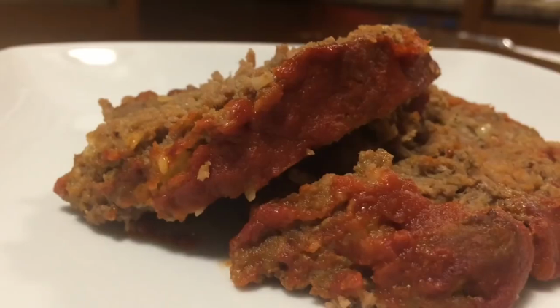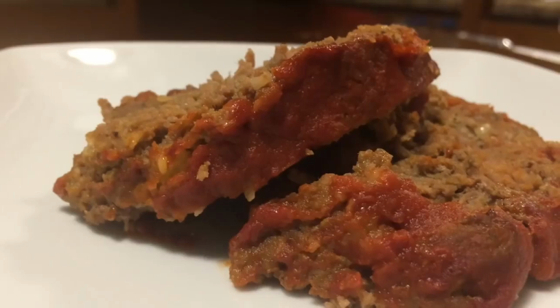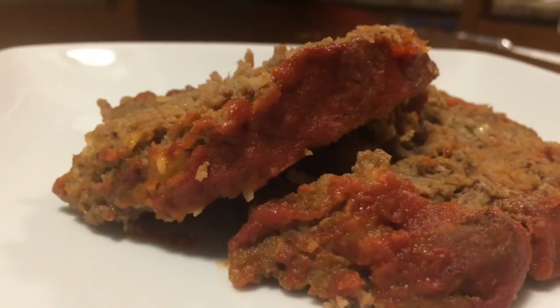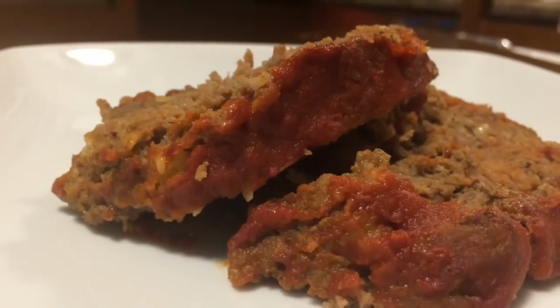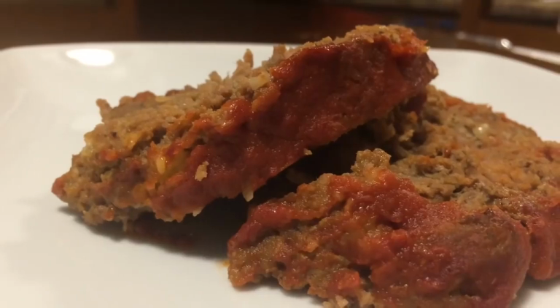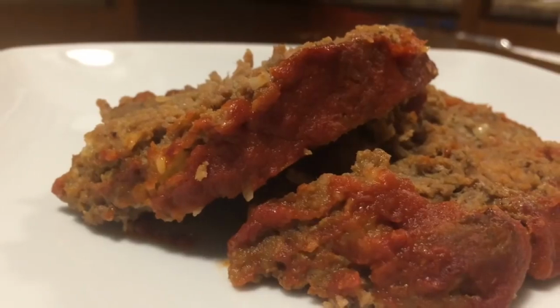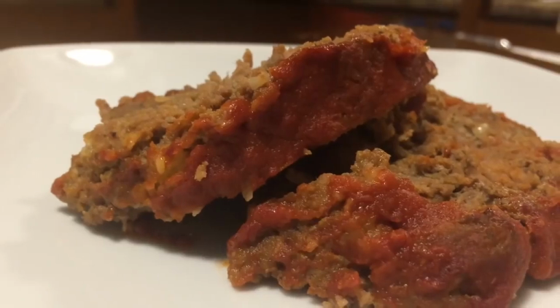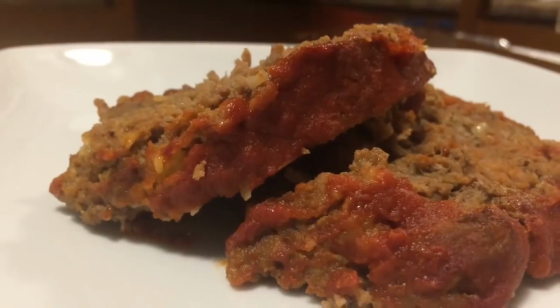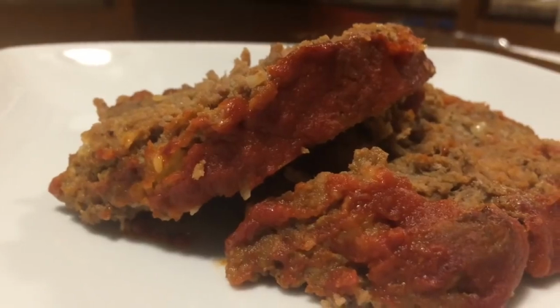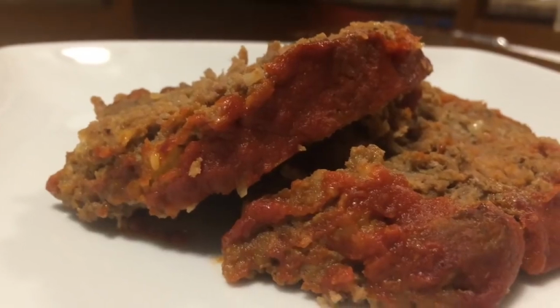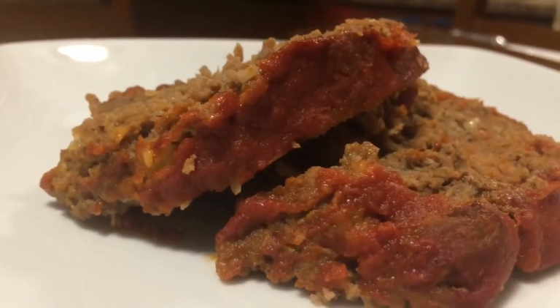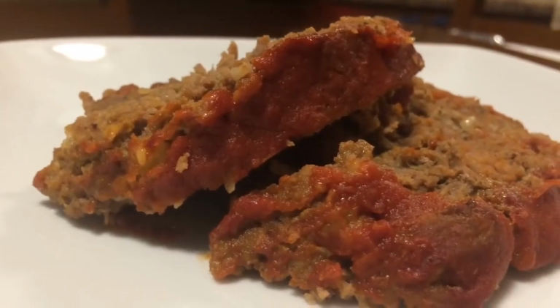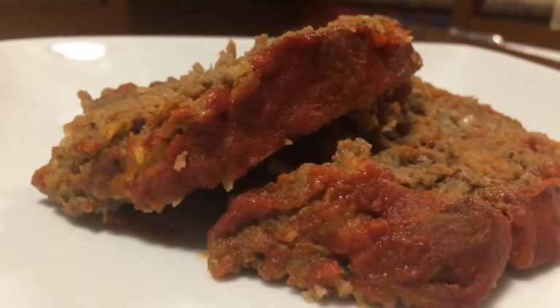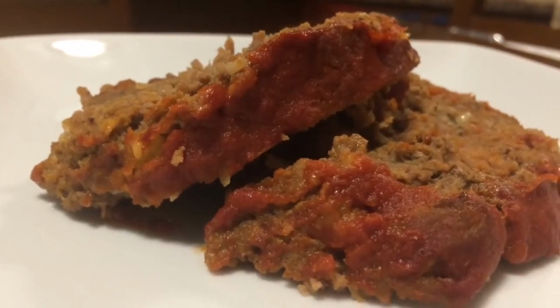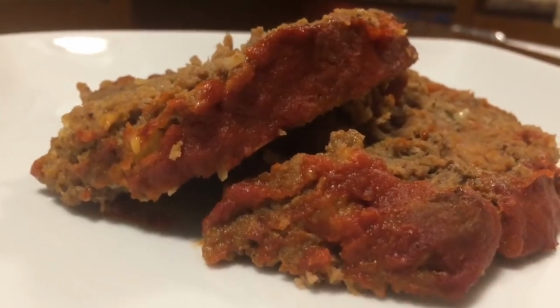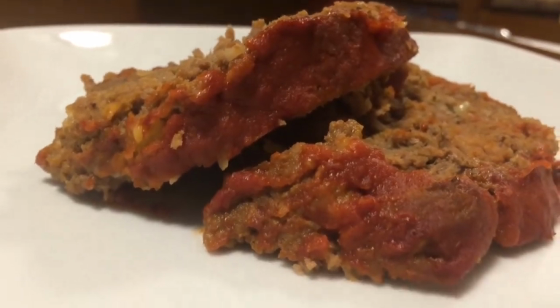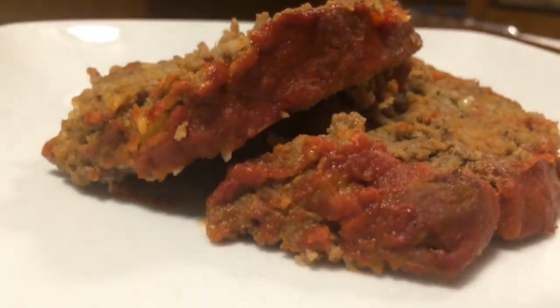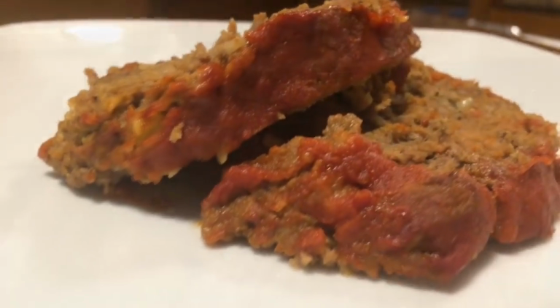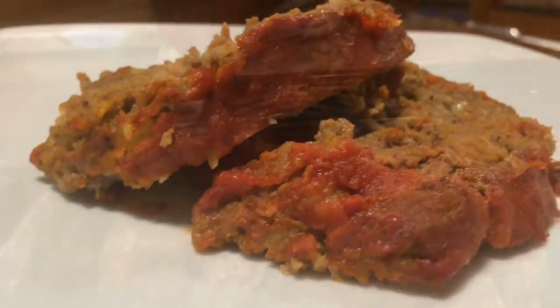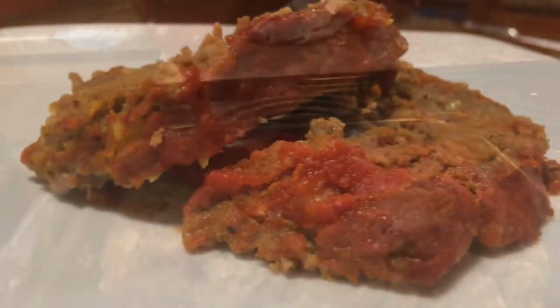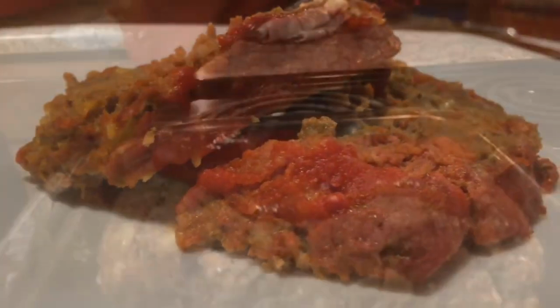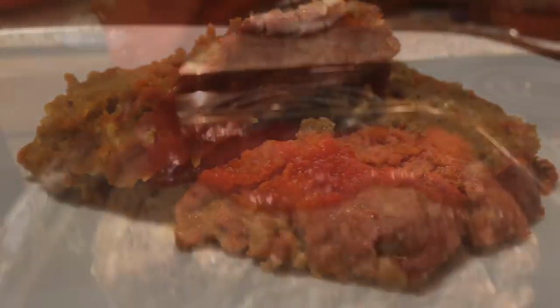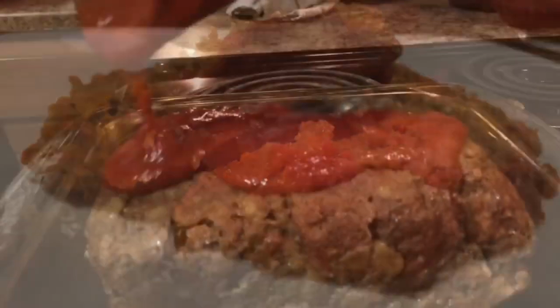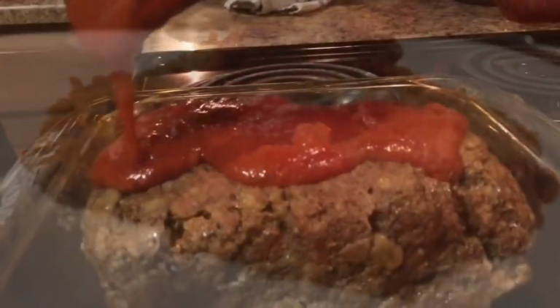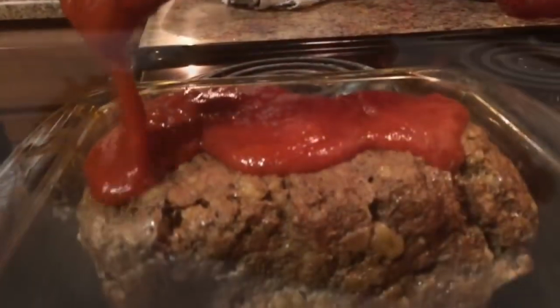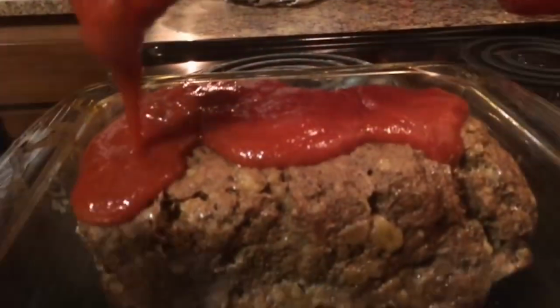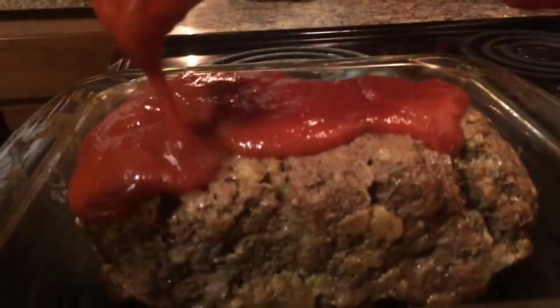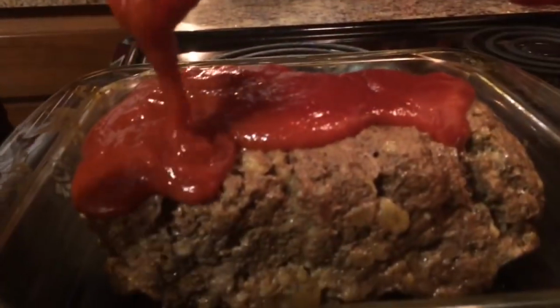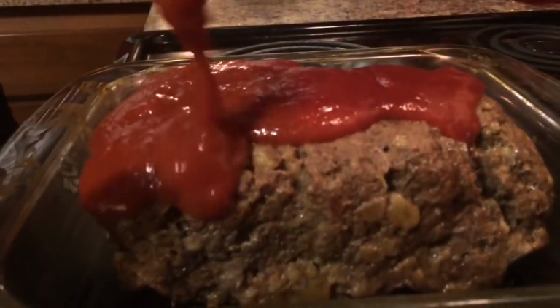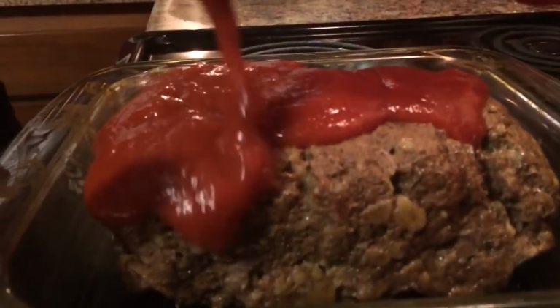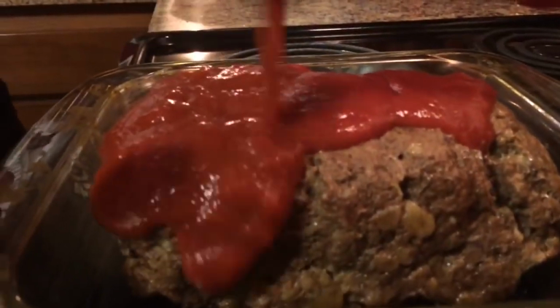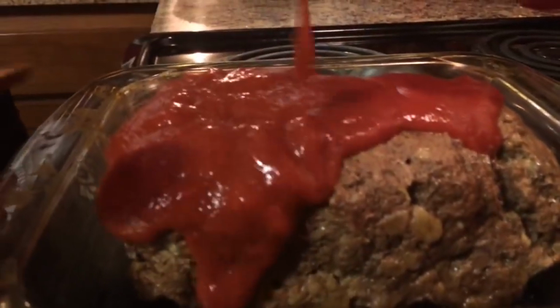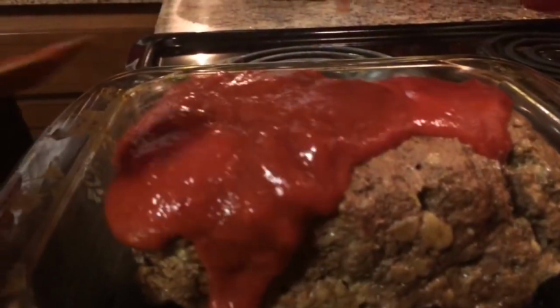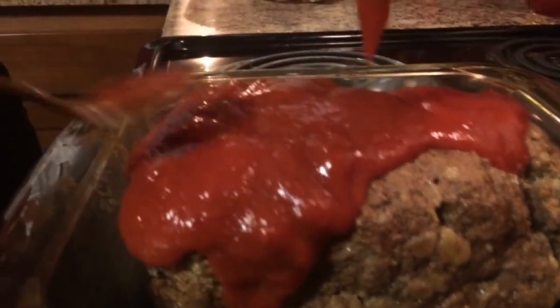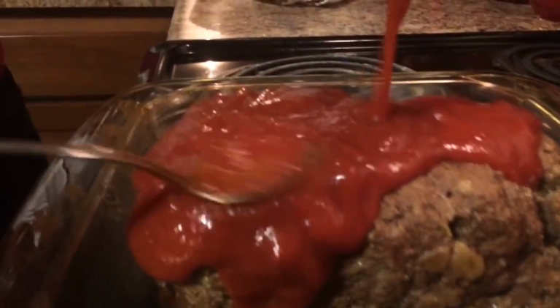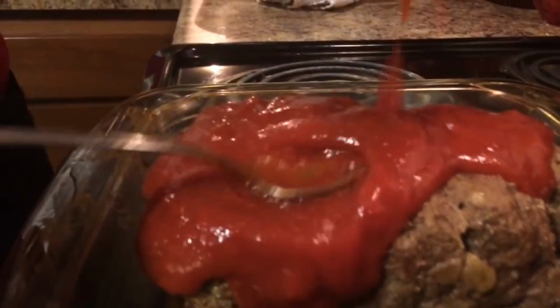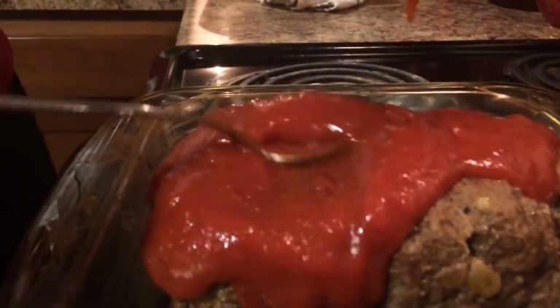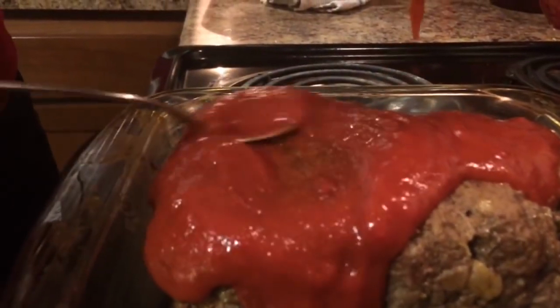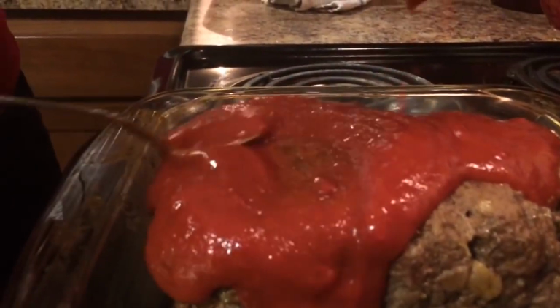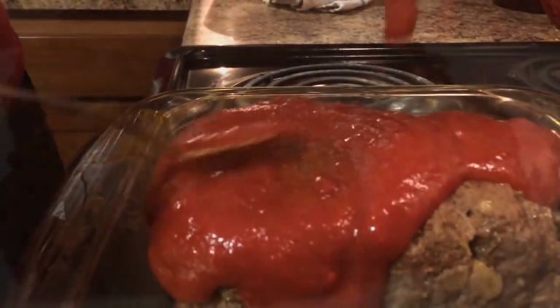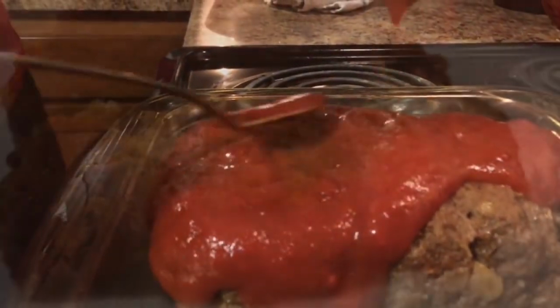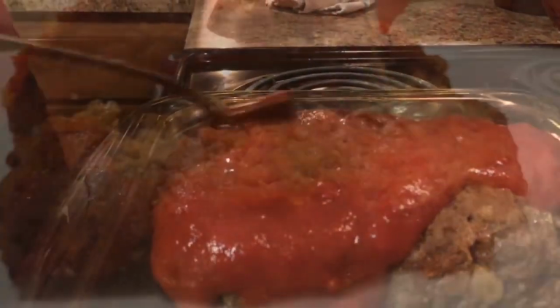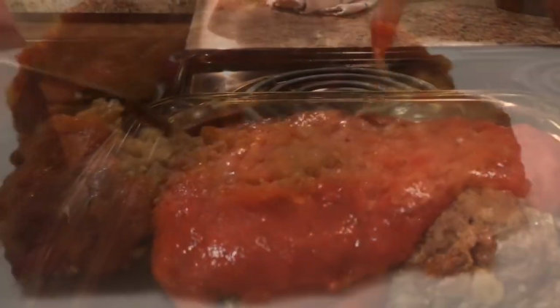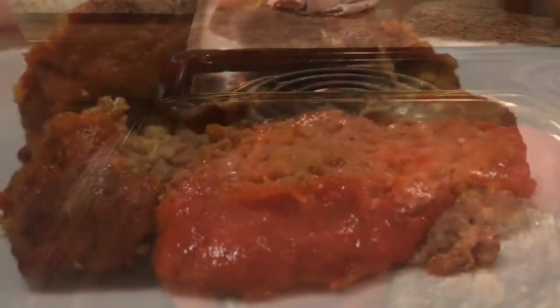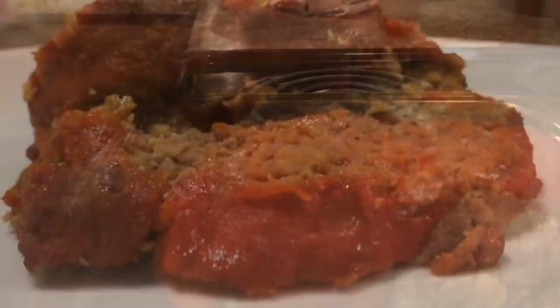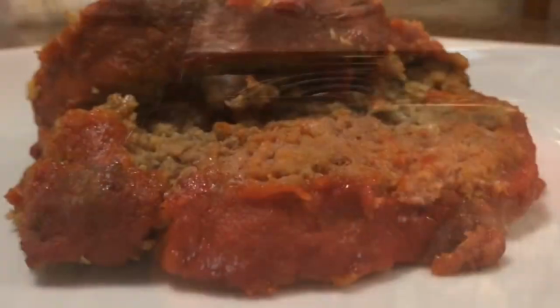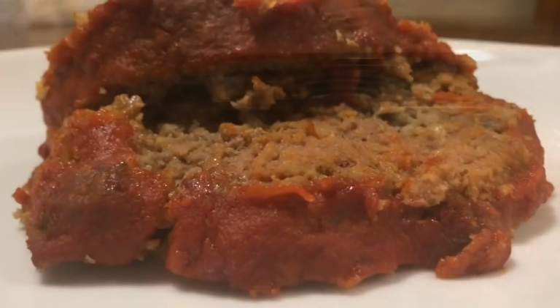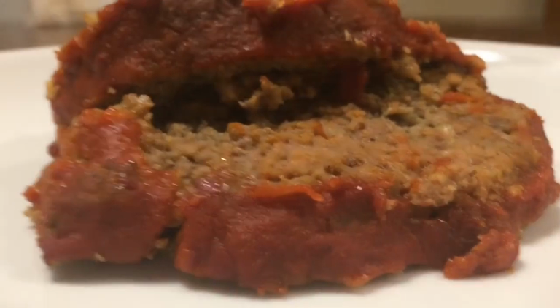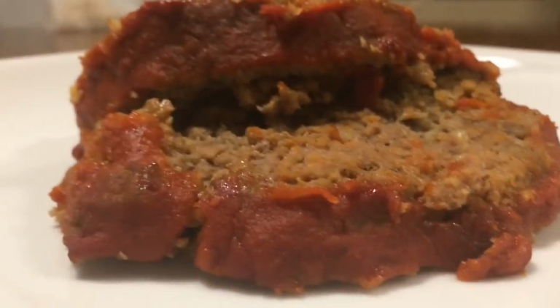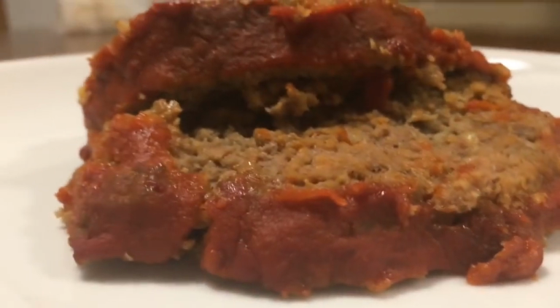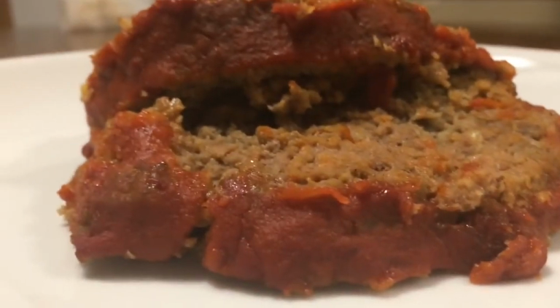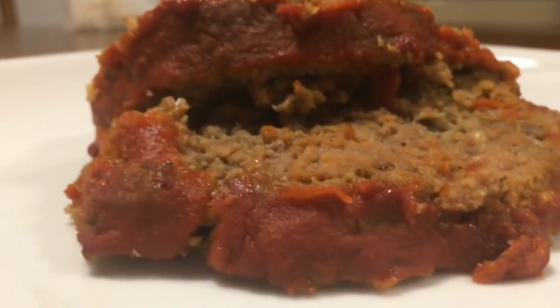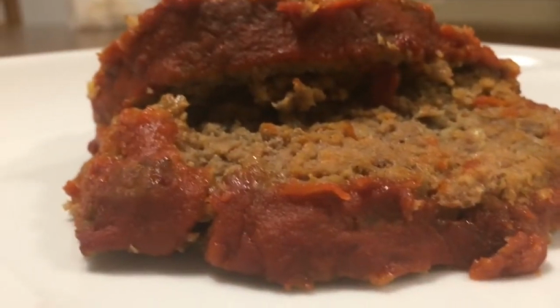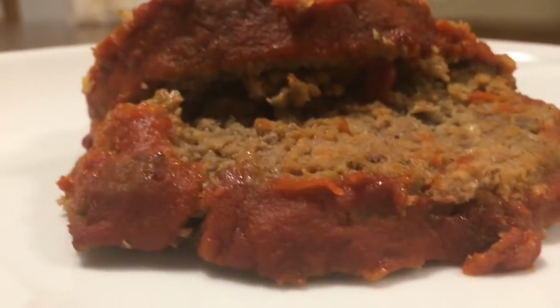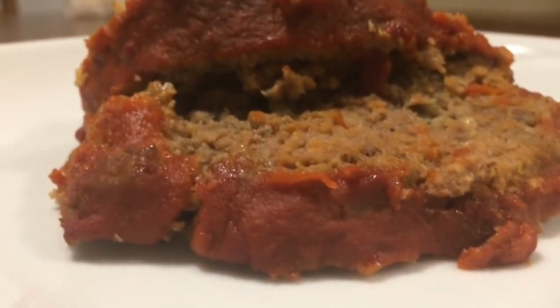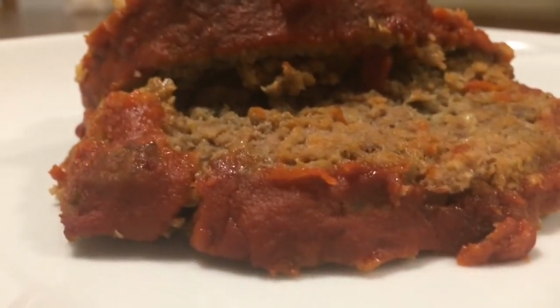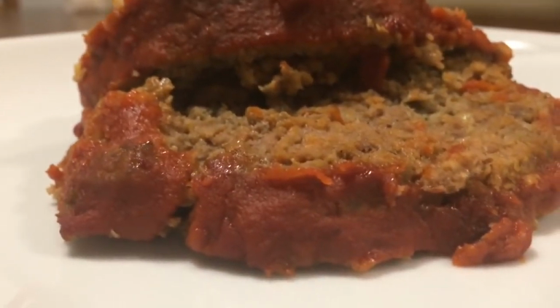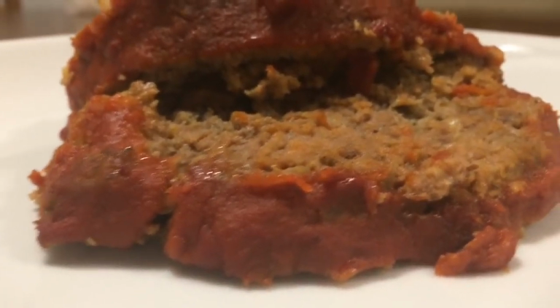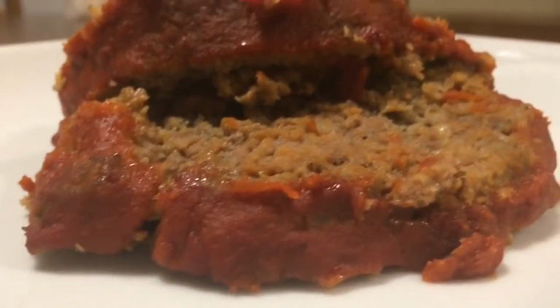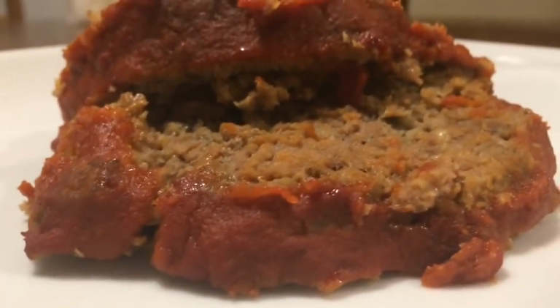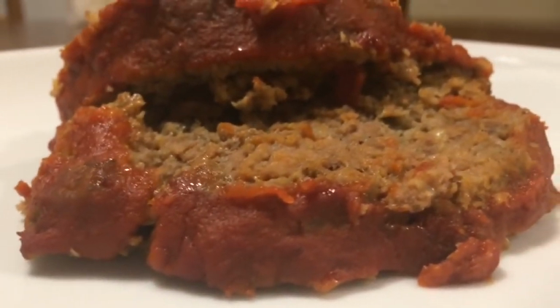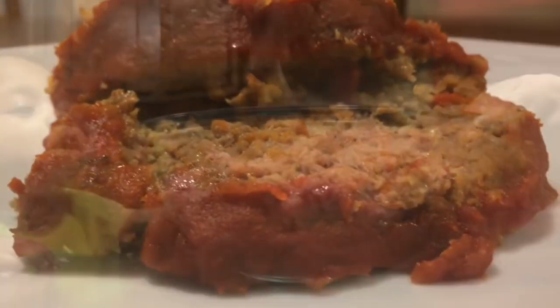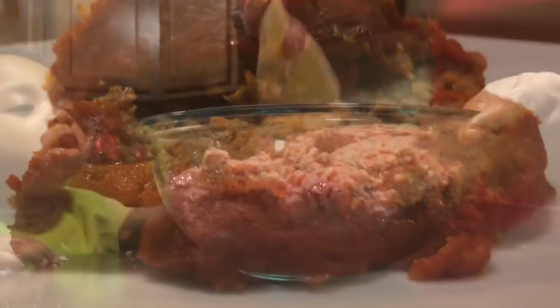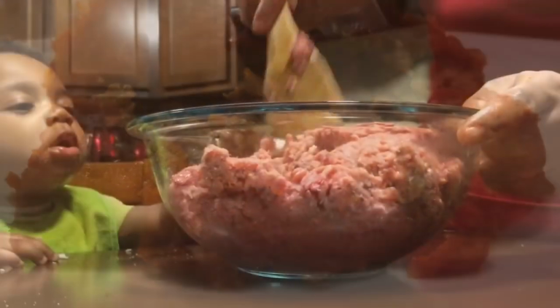Hey guys, this is Jackie Cooks. I'm going to be sharing my very simple recipe for meatloaf with you. When was the last time you had meatloaf?